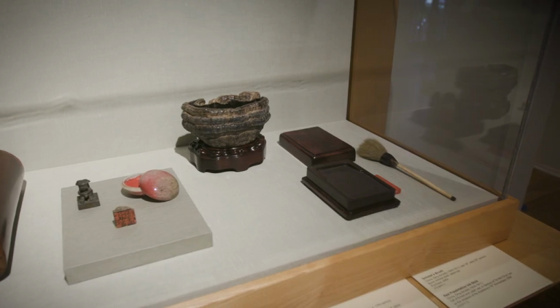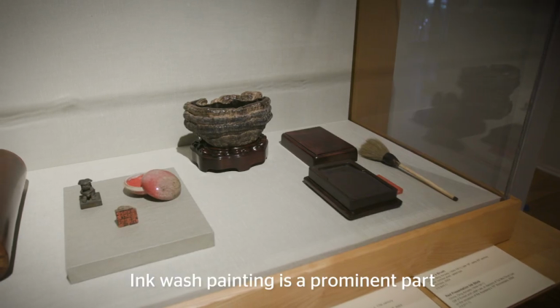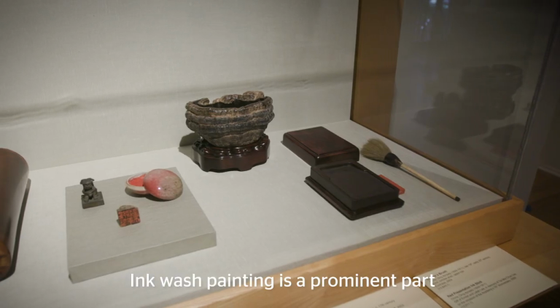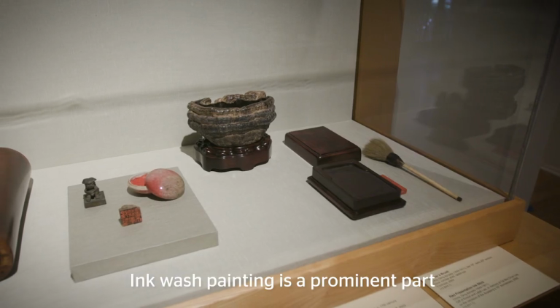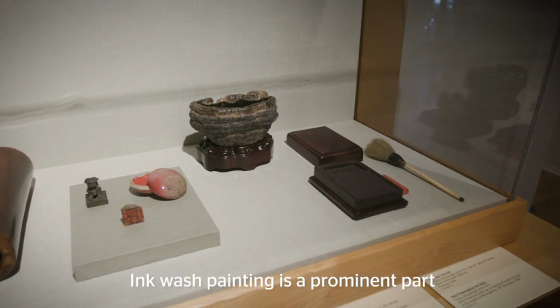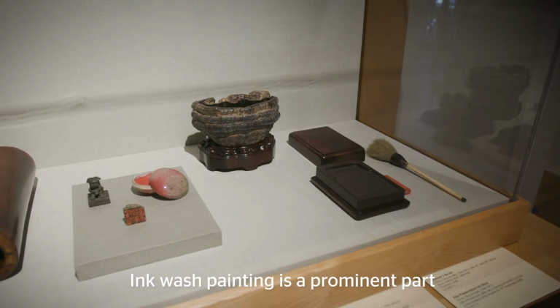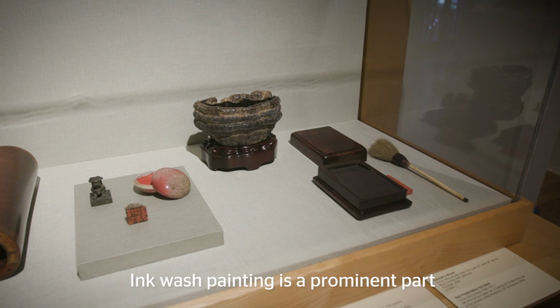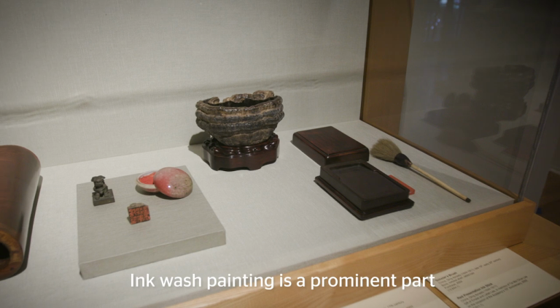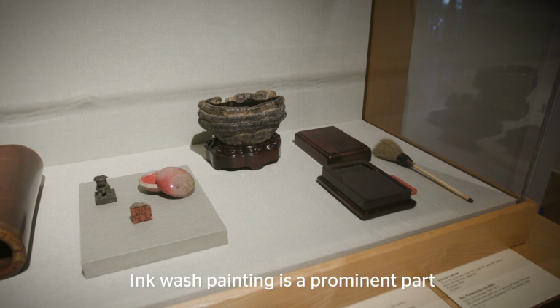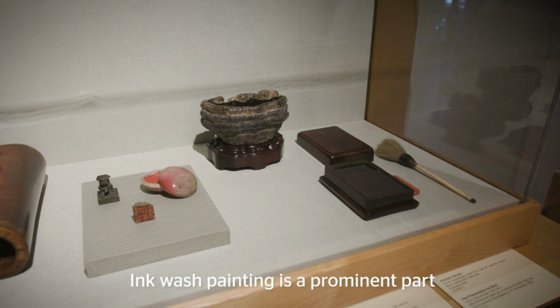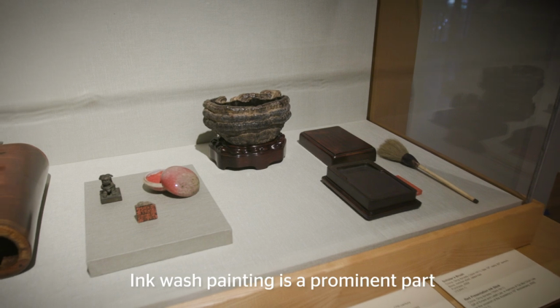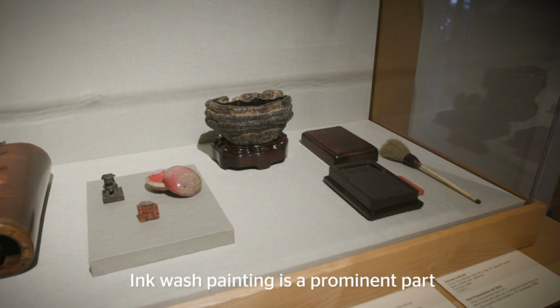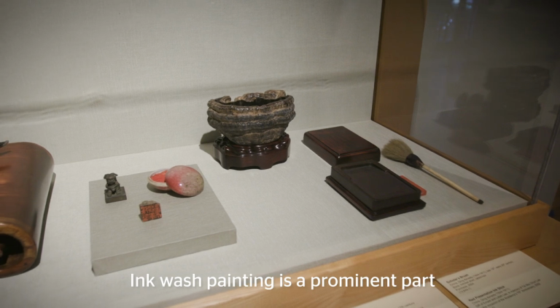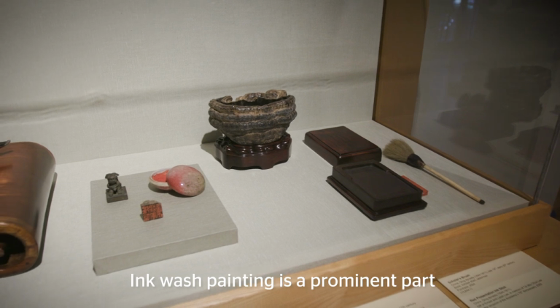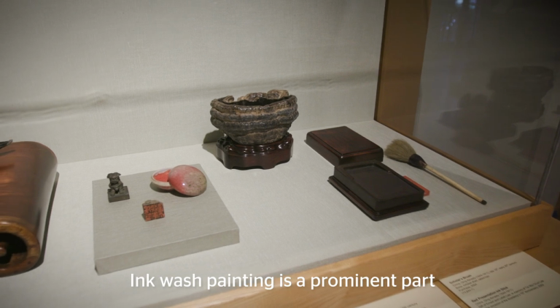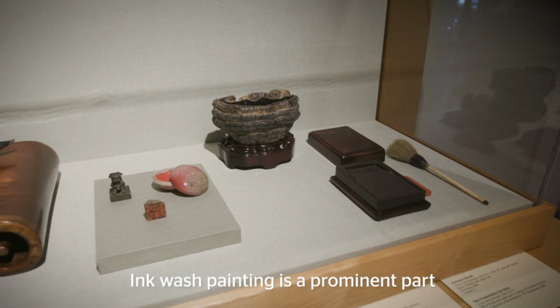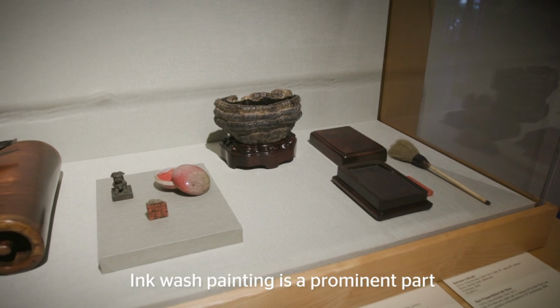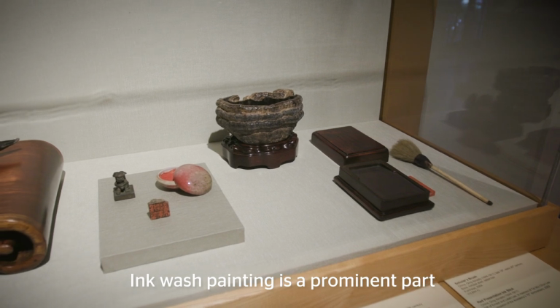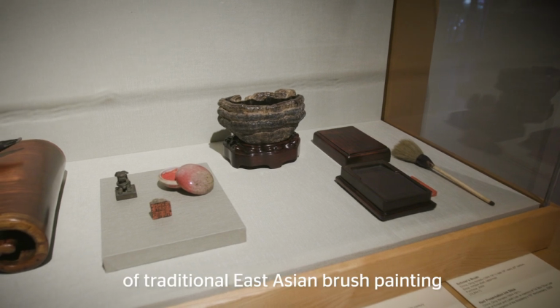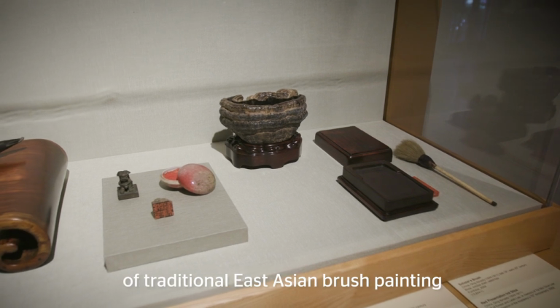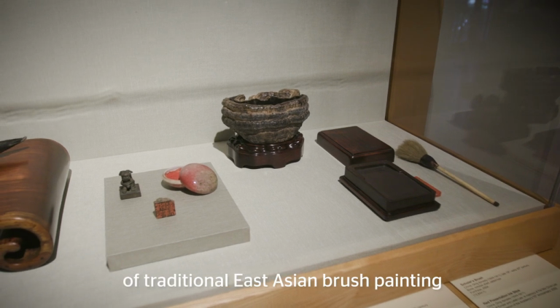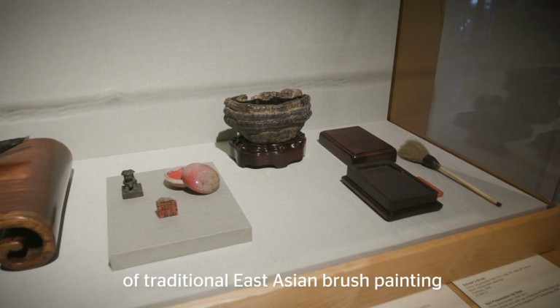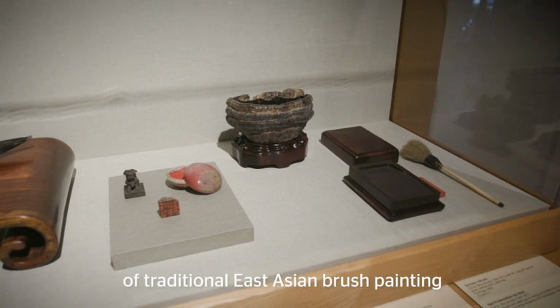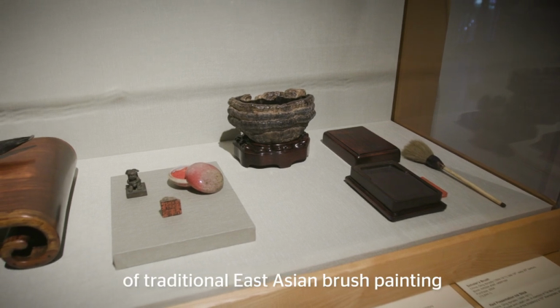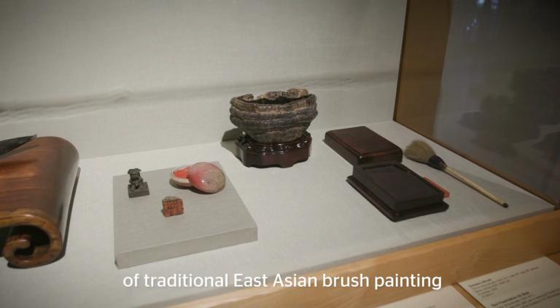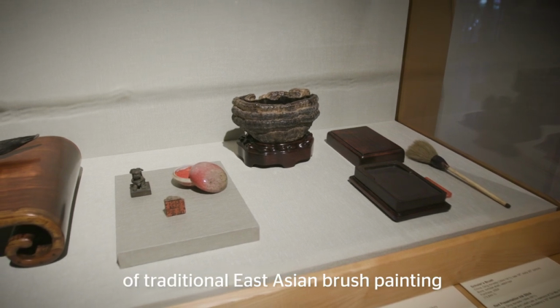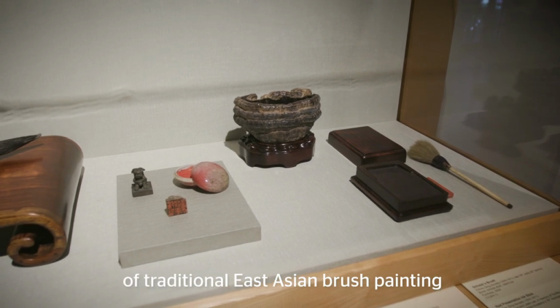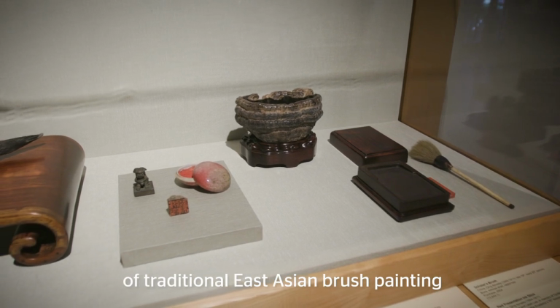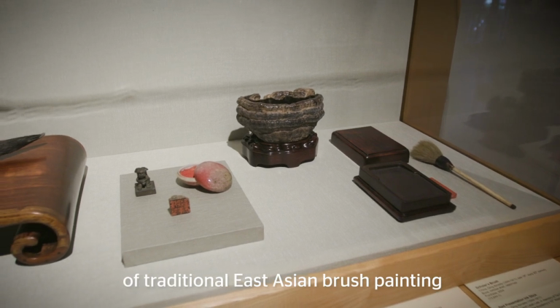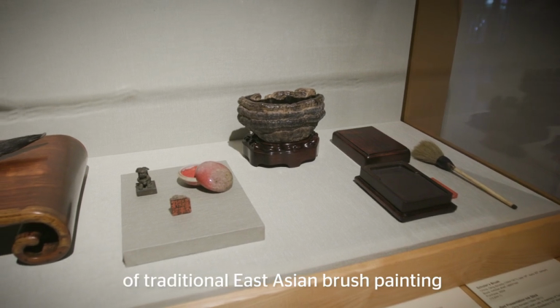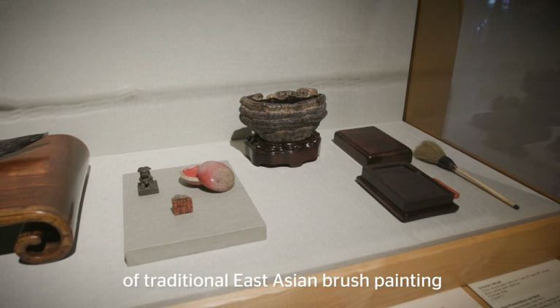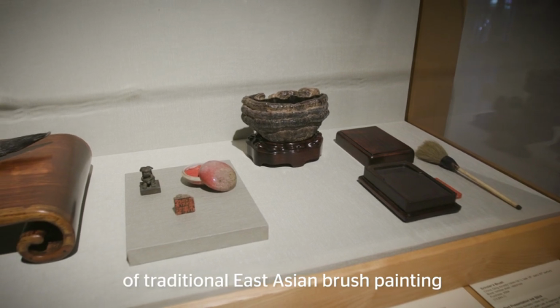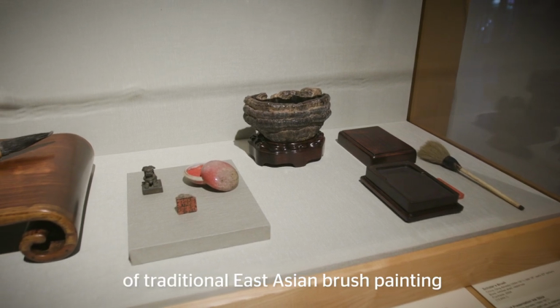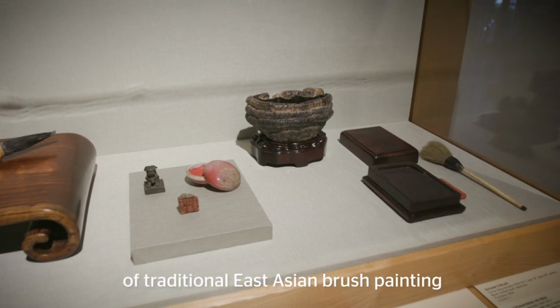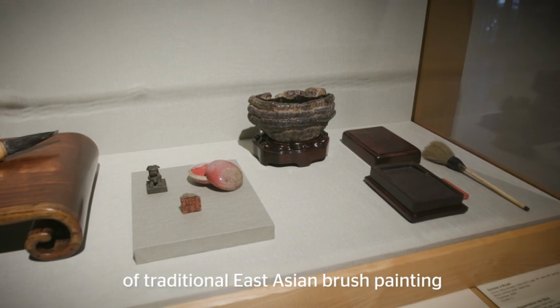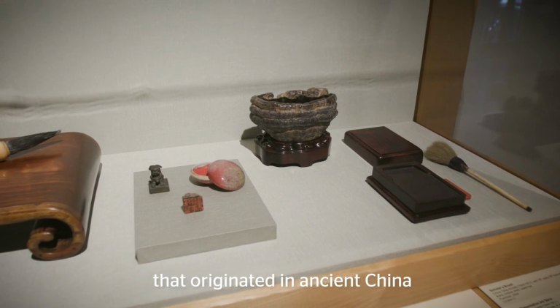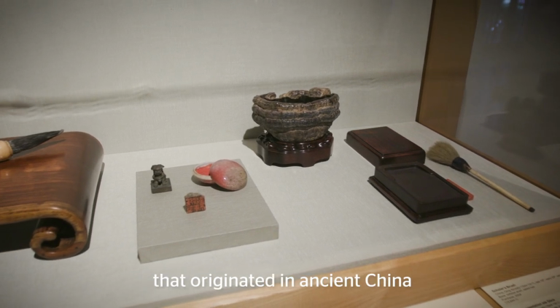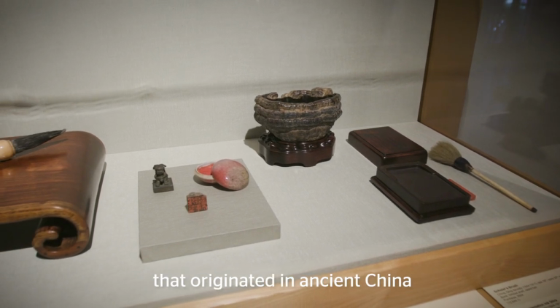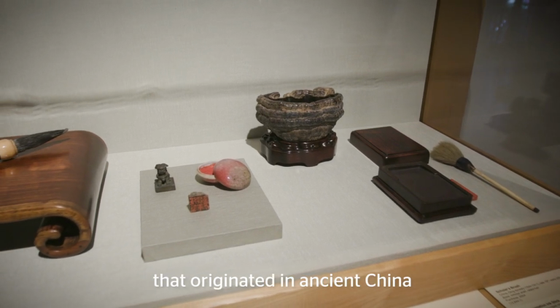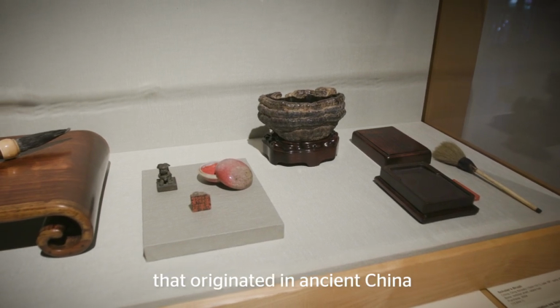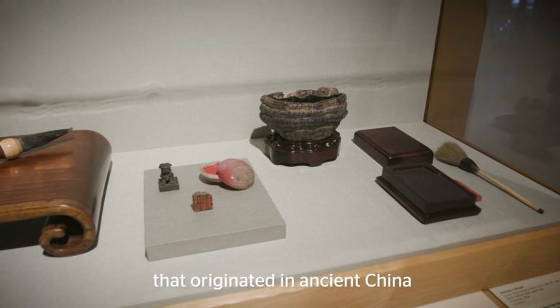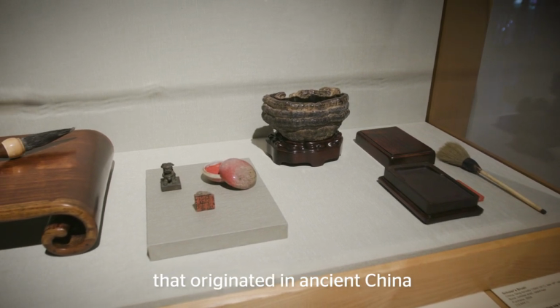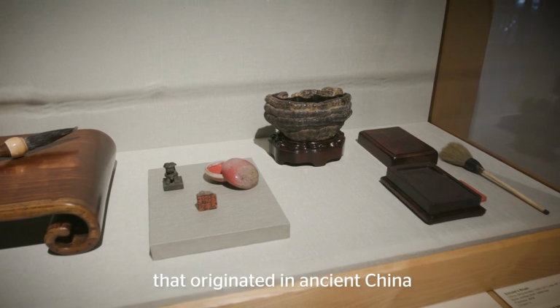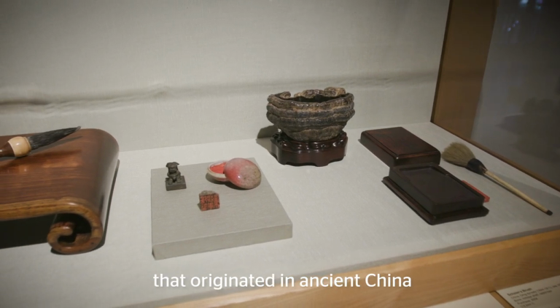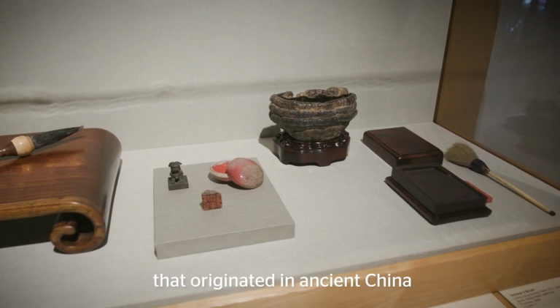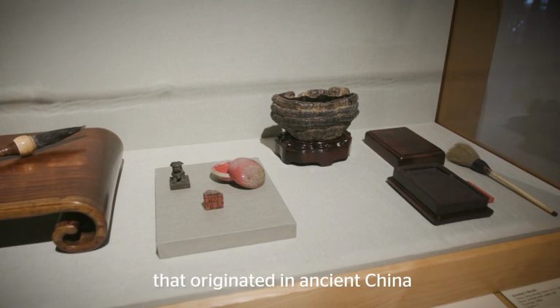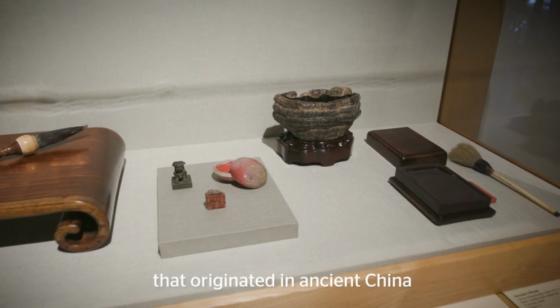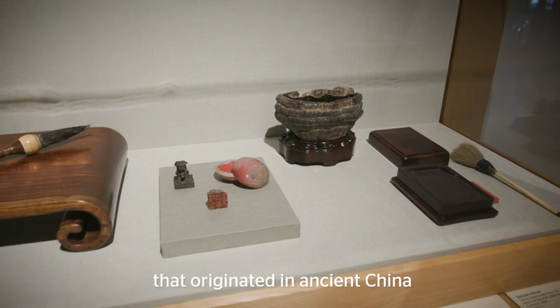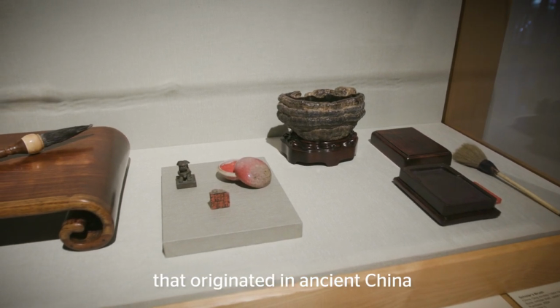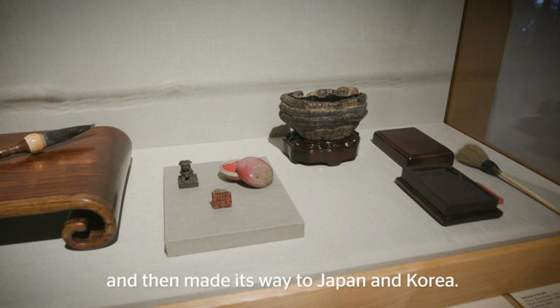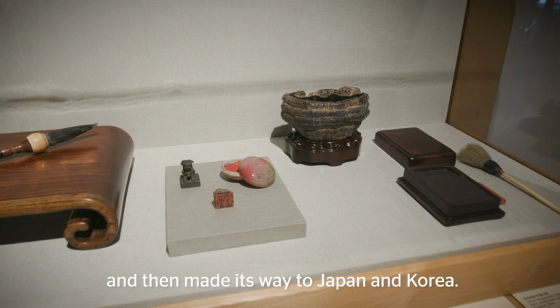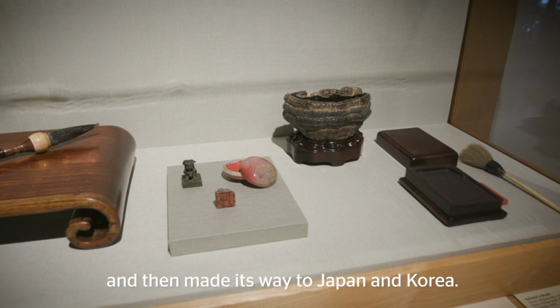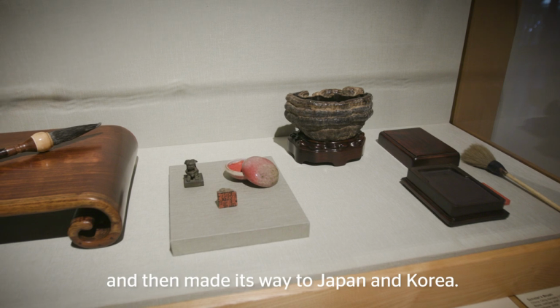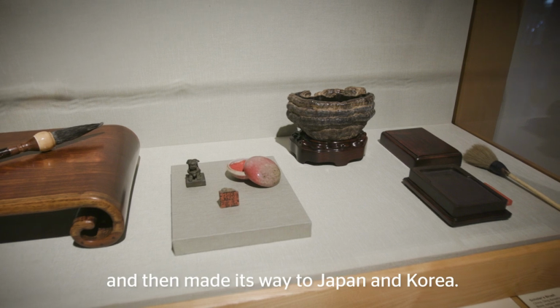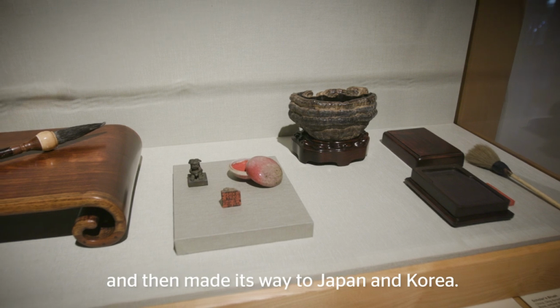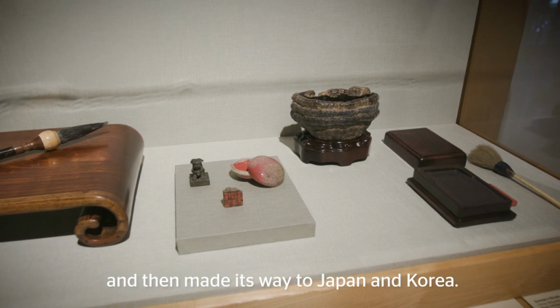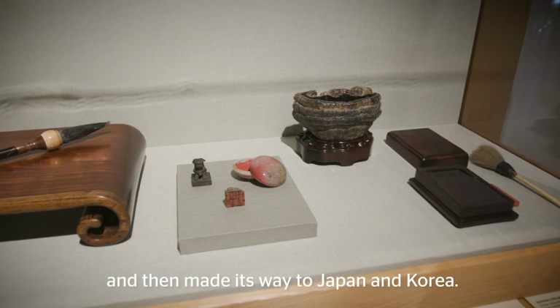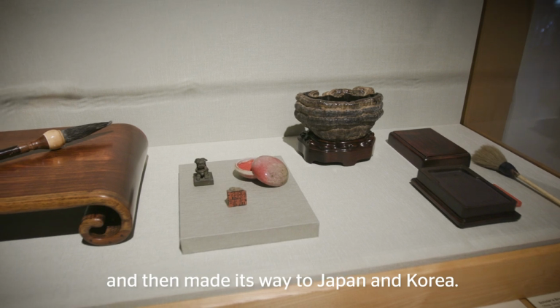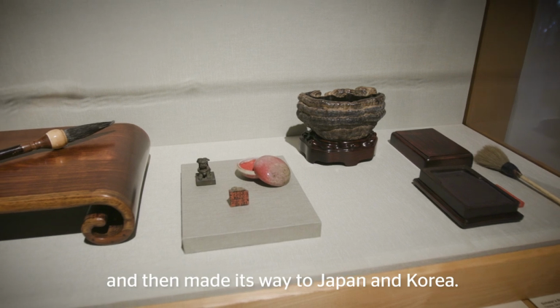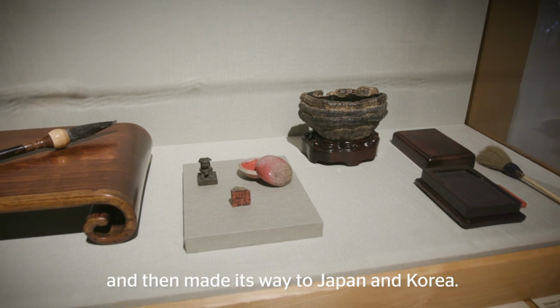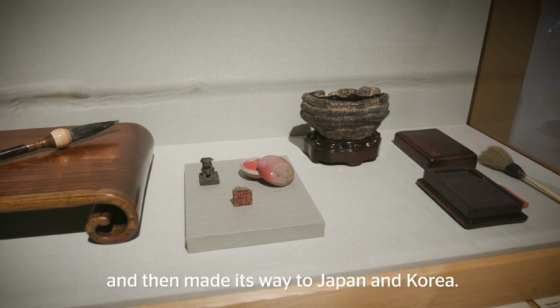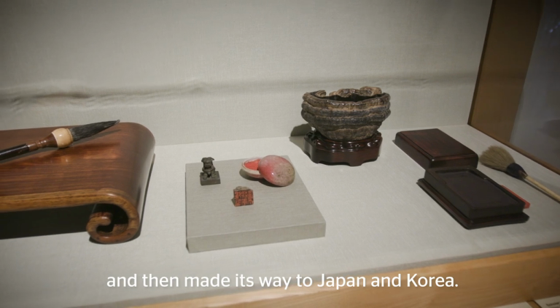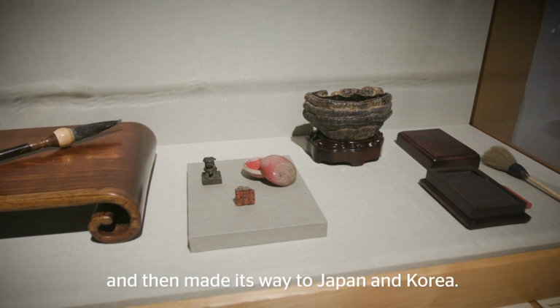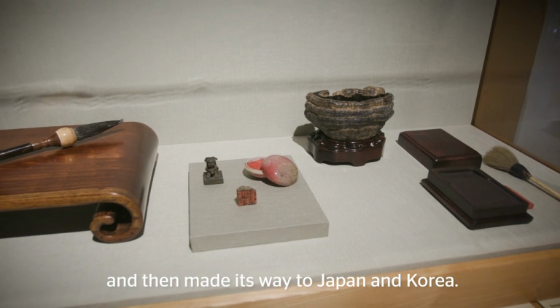Ink wash painting is a prominent part of traditional East Asian brush painting that originated in ancient China and then made its way to Japan and Korea.